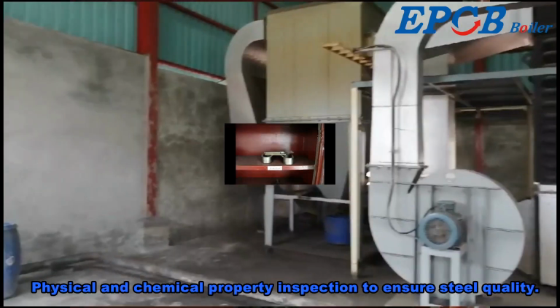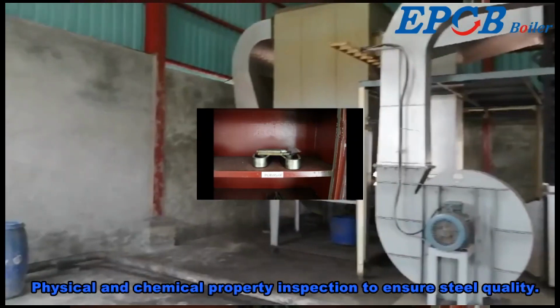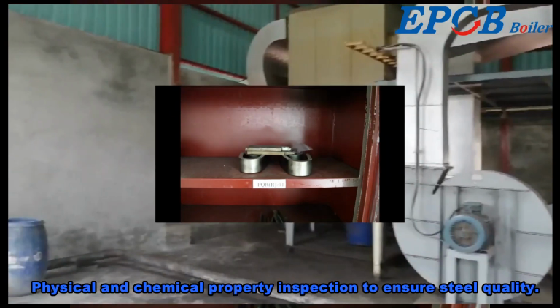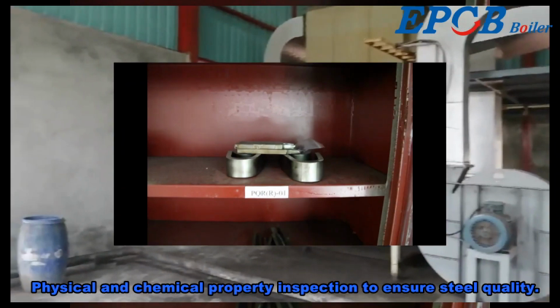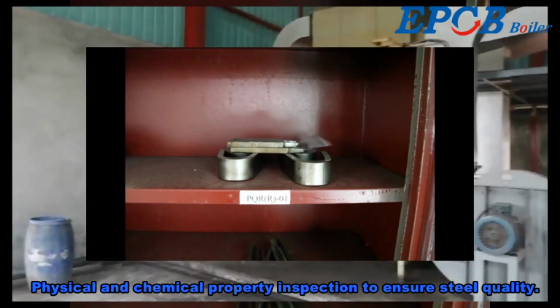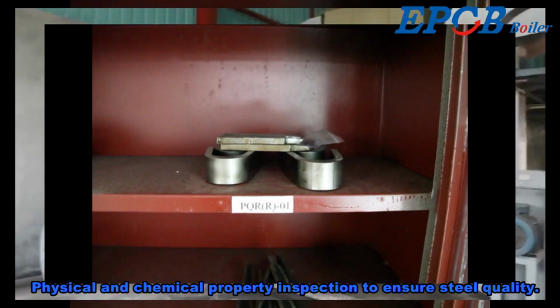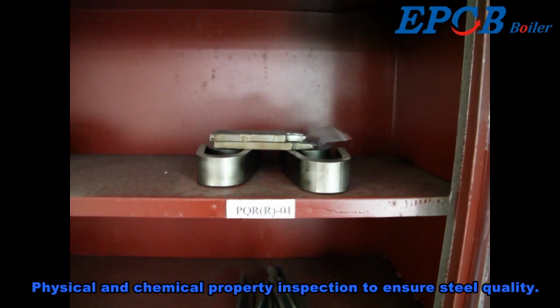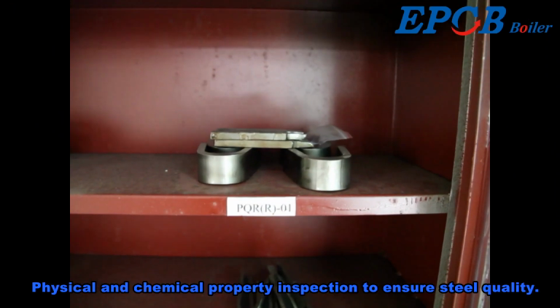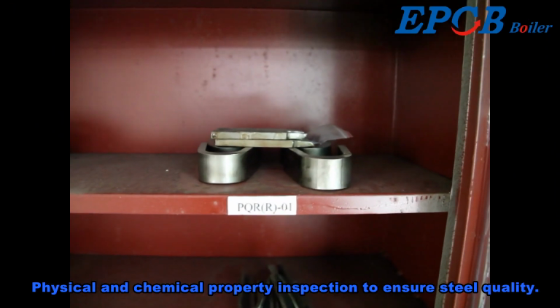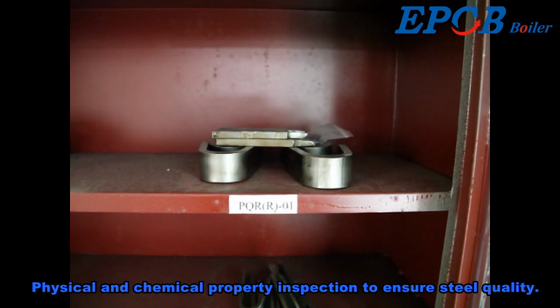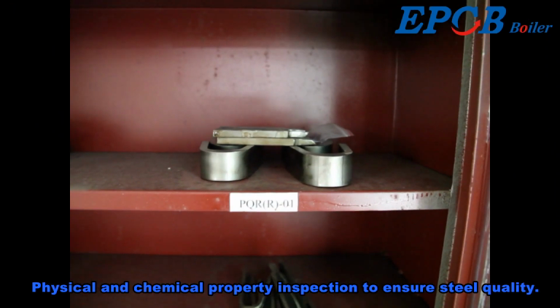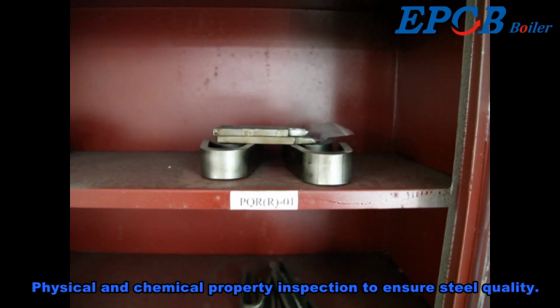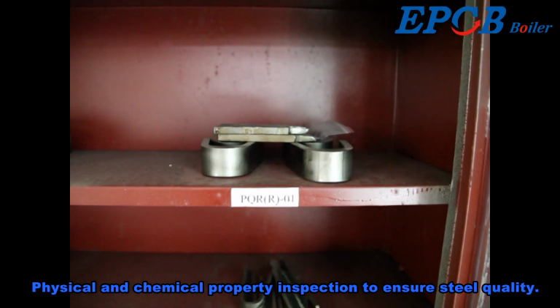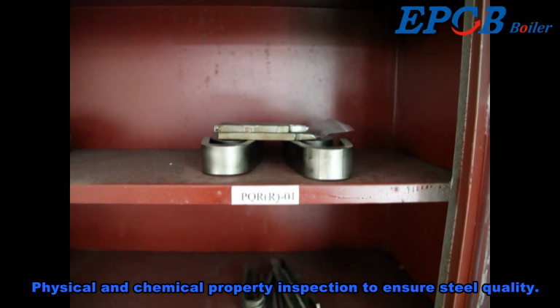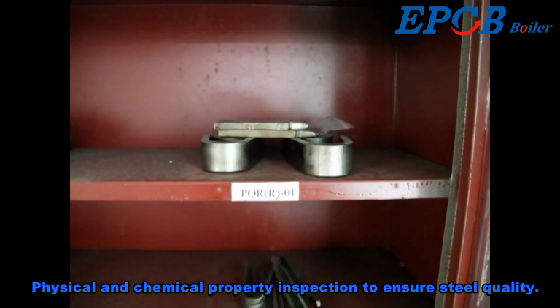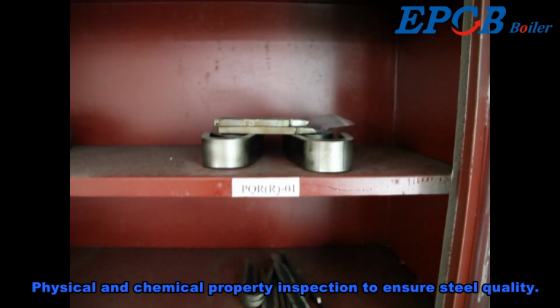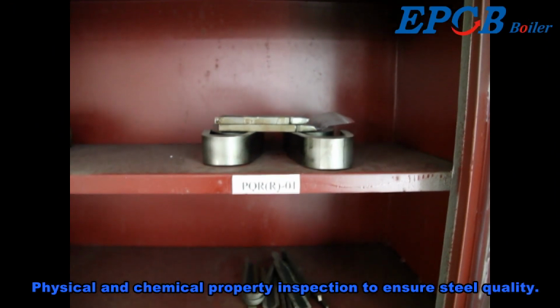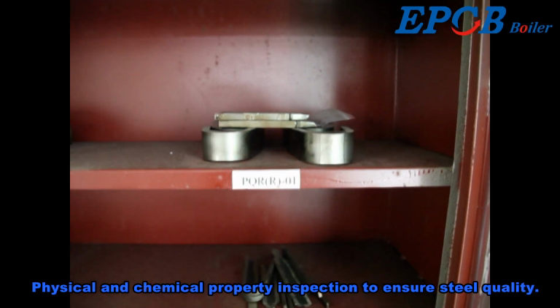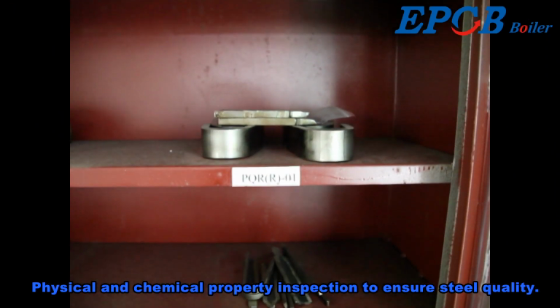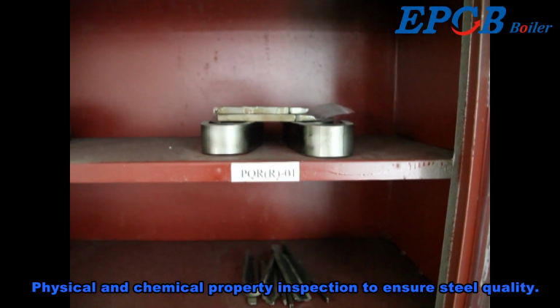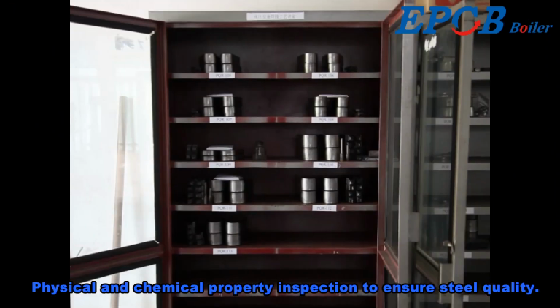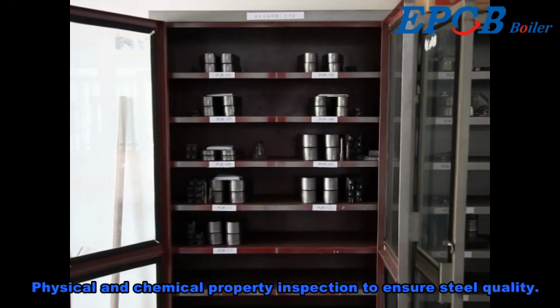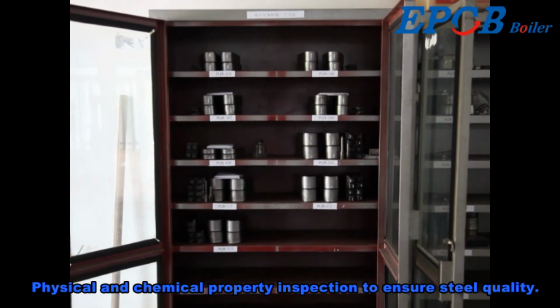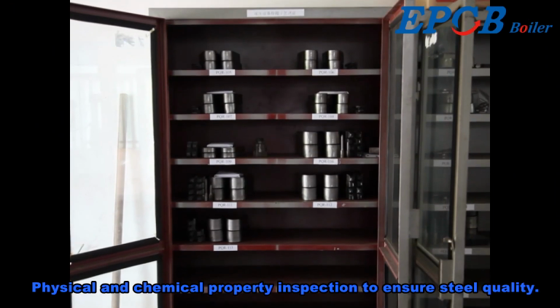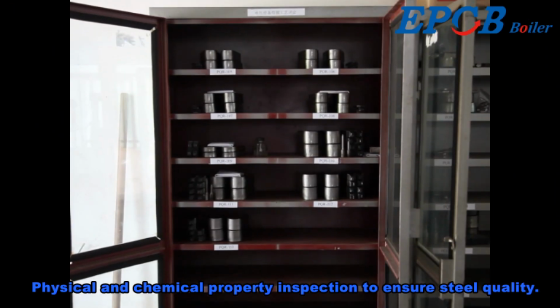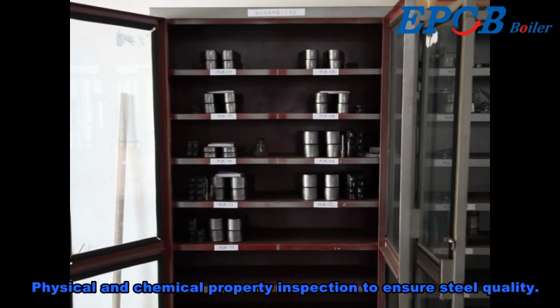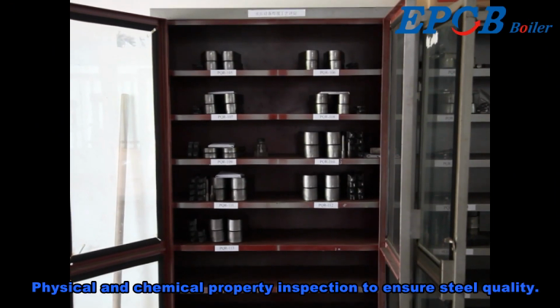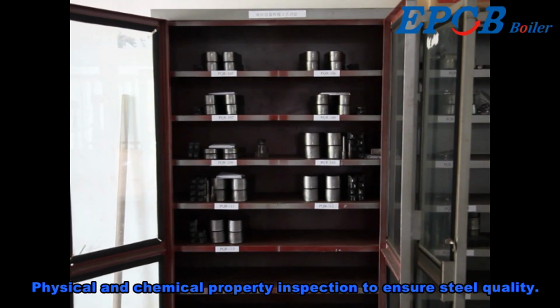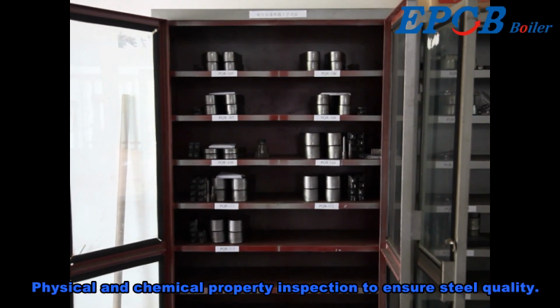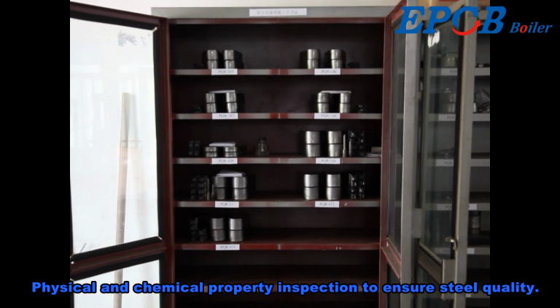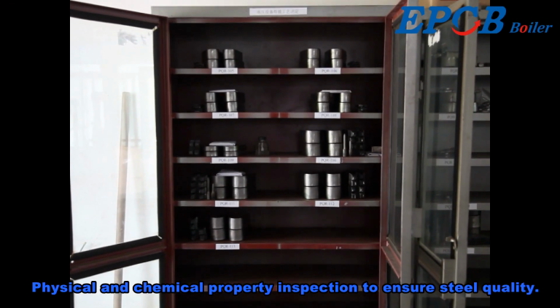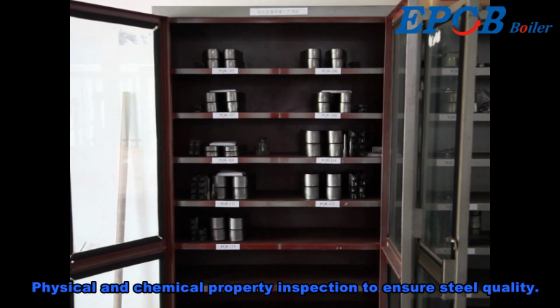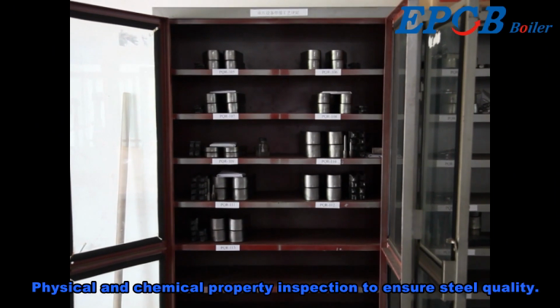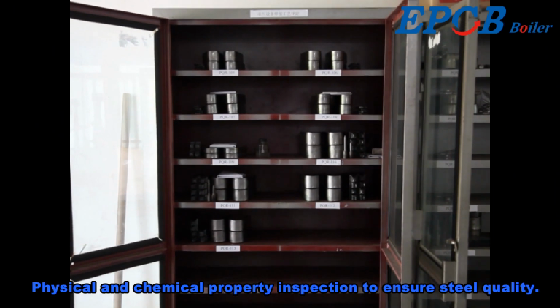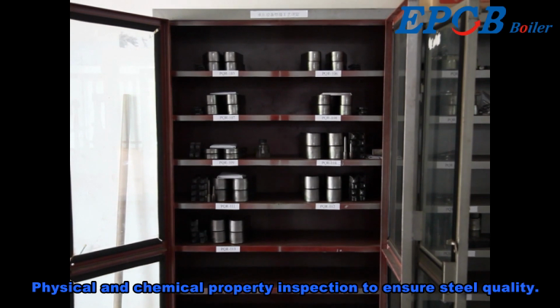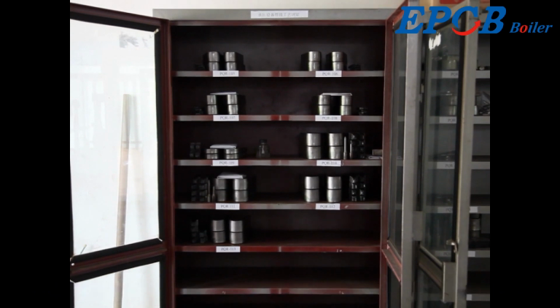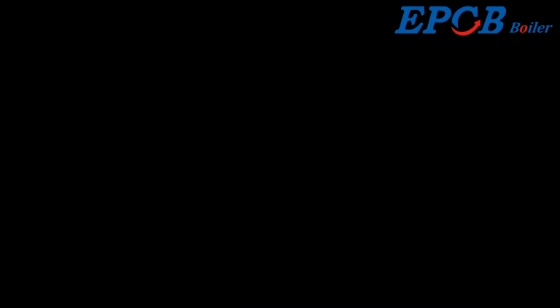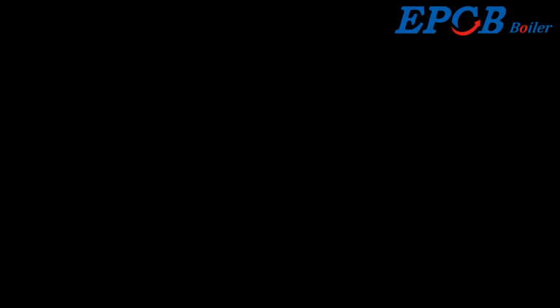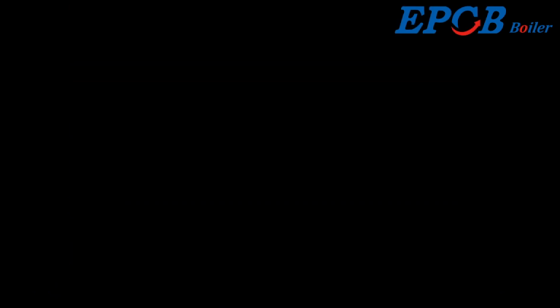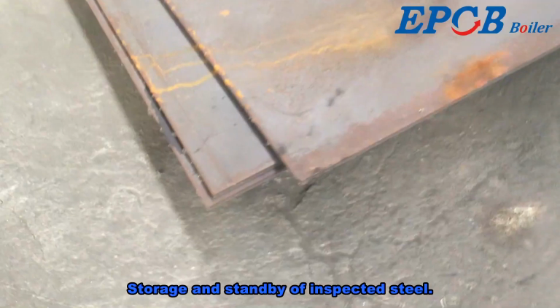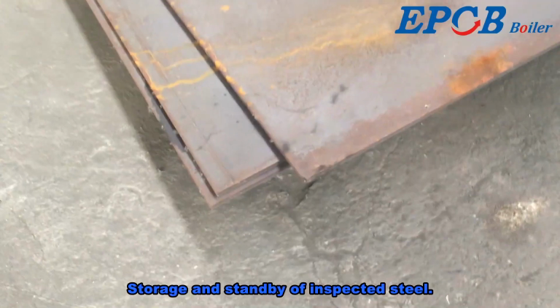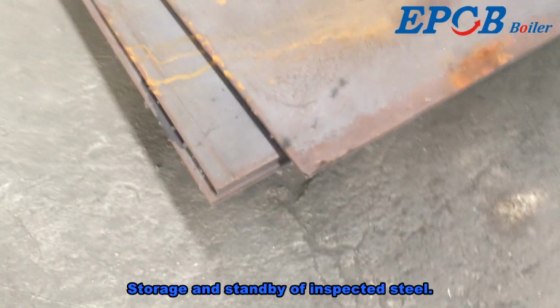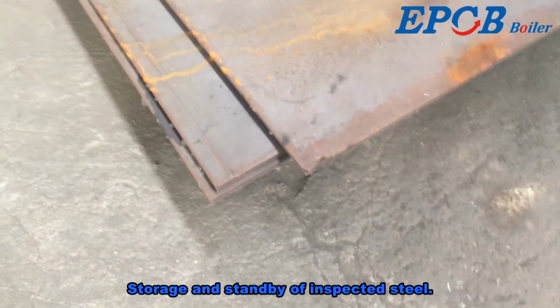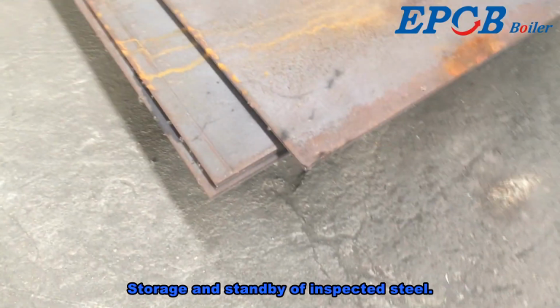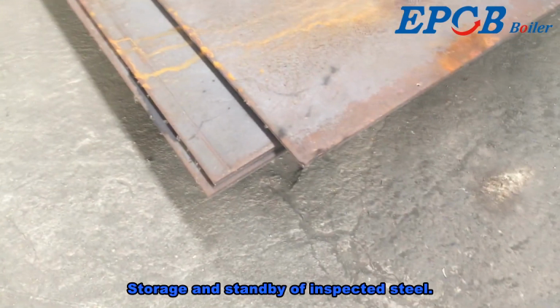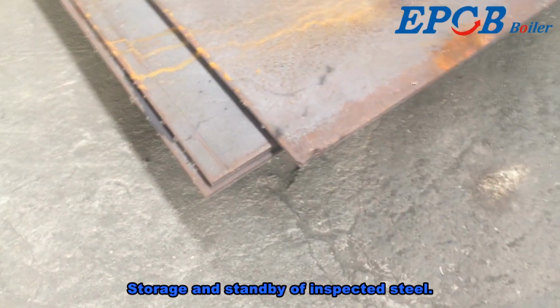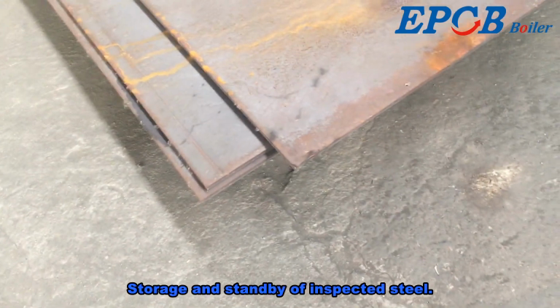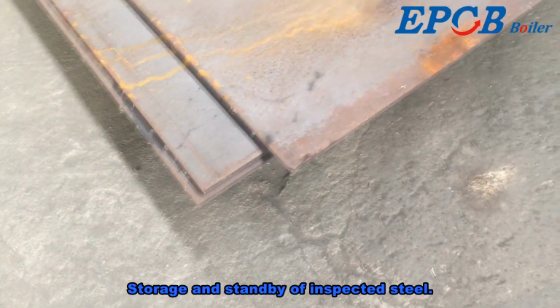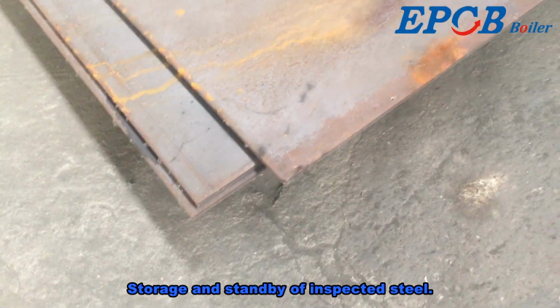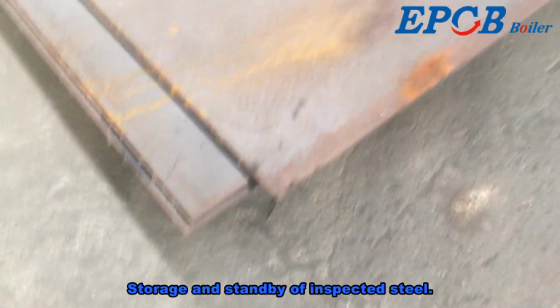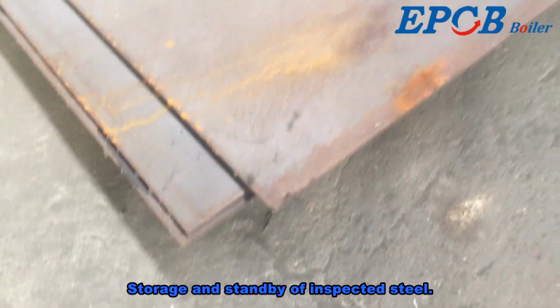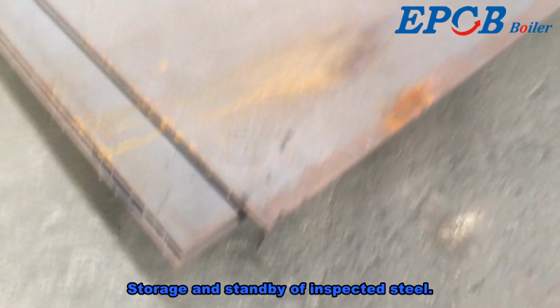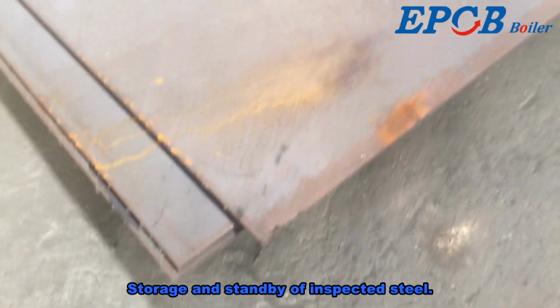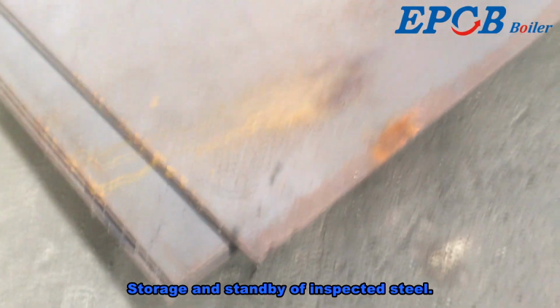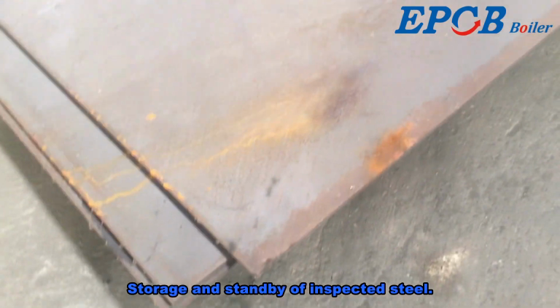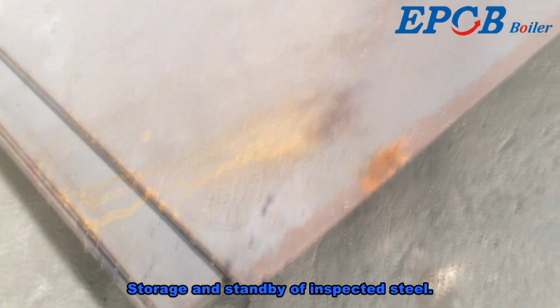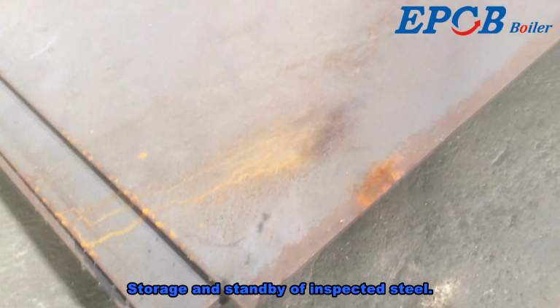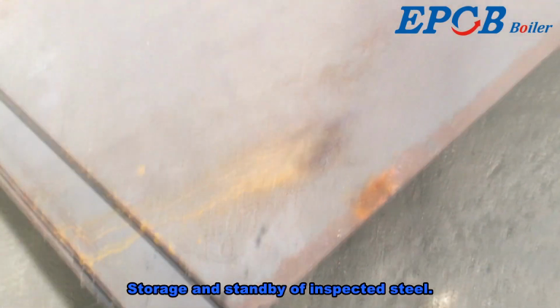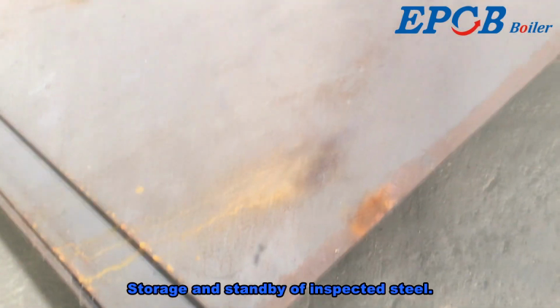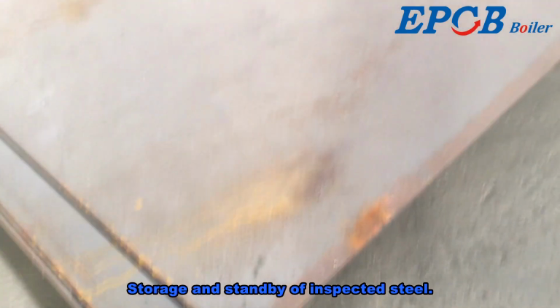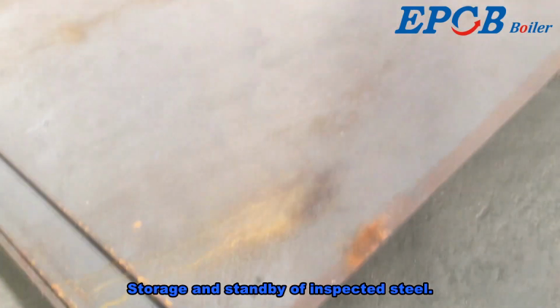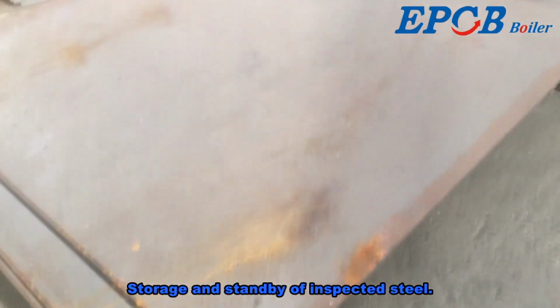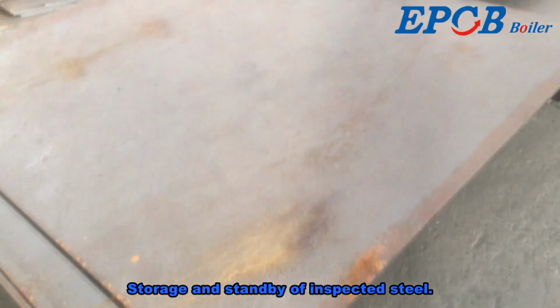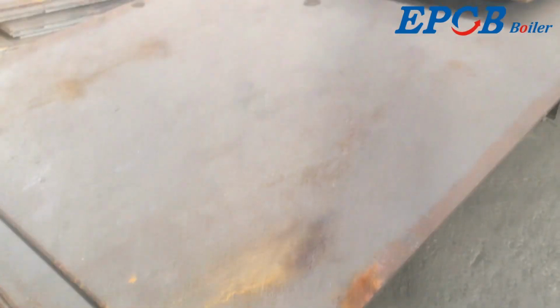Physical and chemical property inspection is carried out to ensure steel quality, followed by storage and standby of the inspected steel.